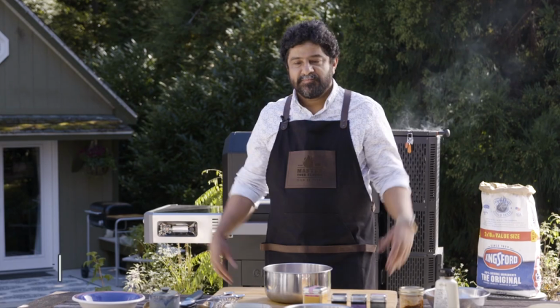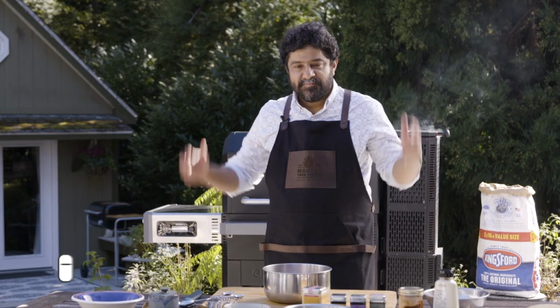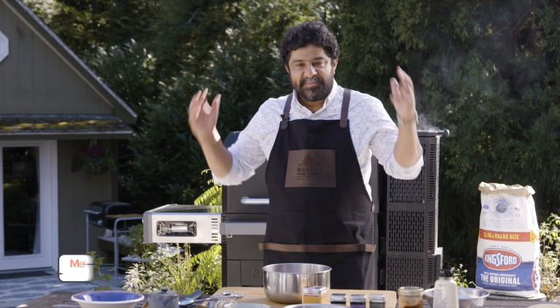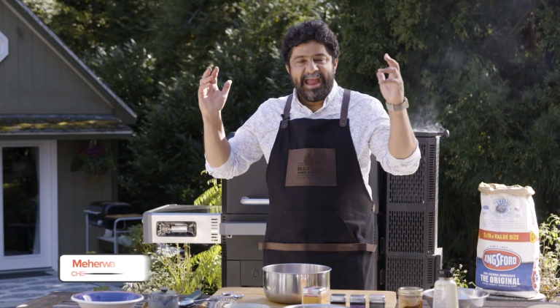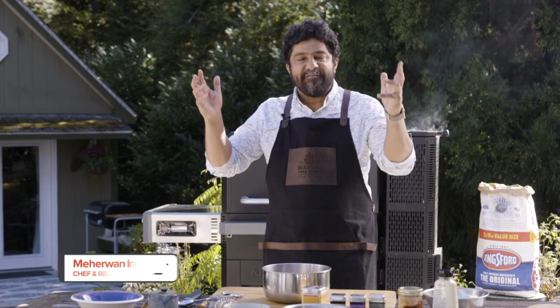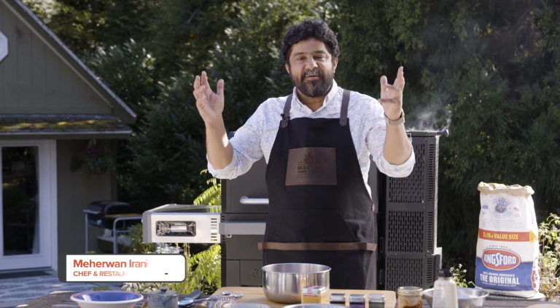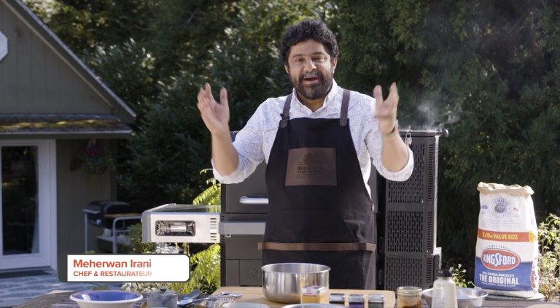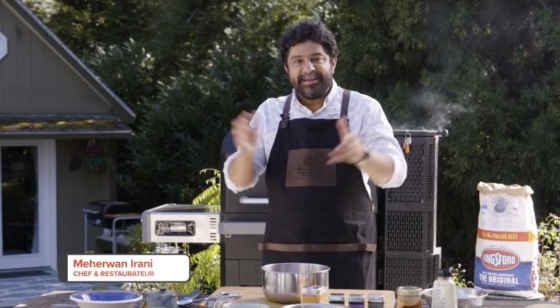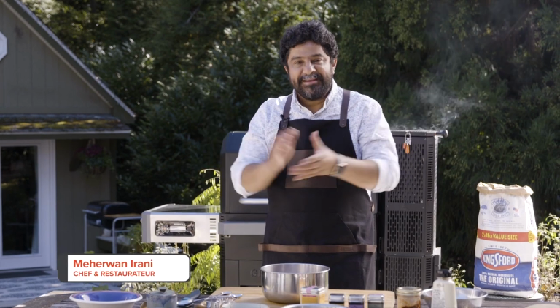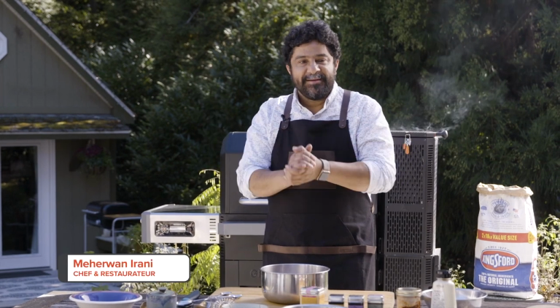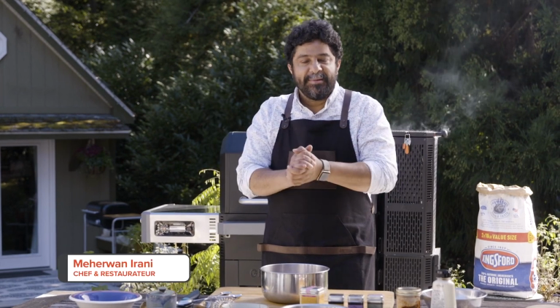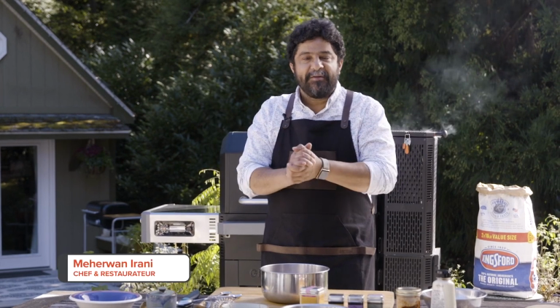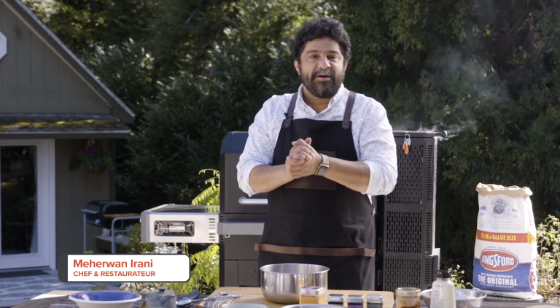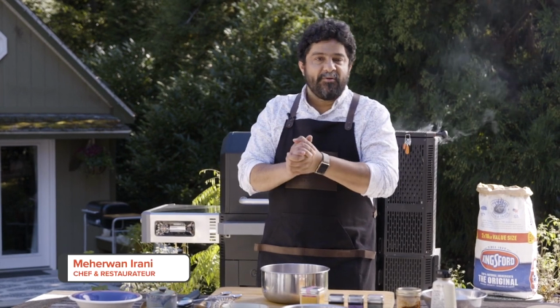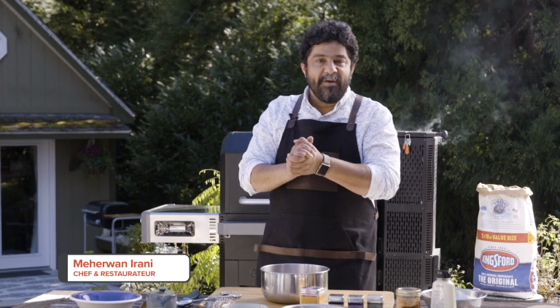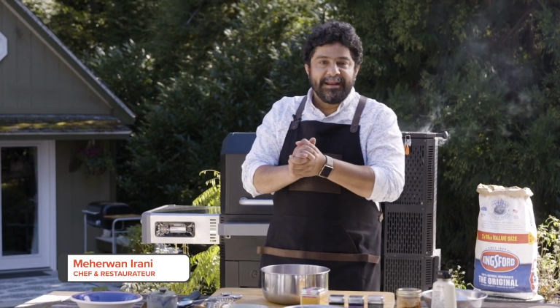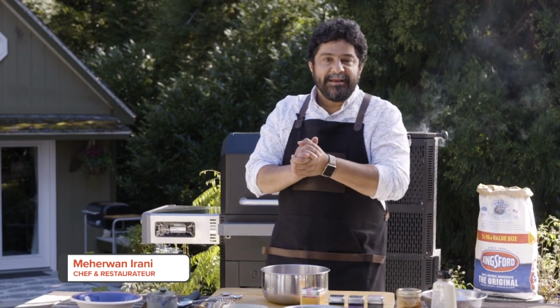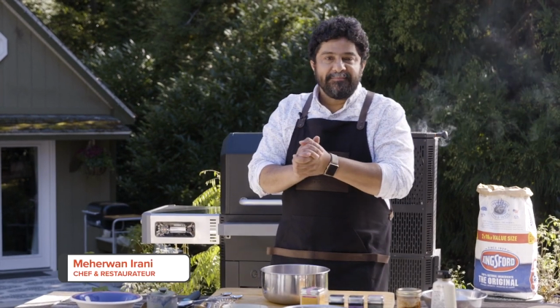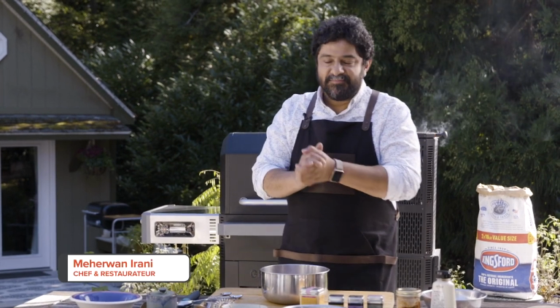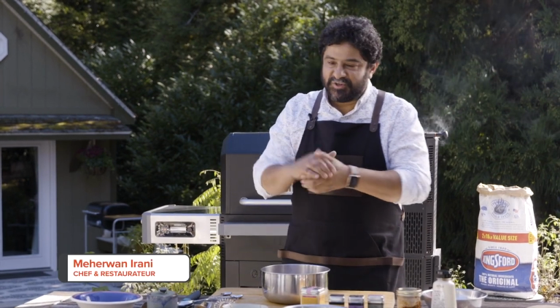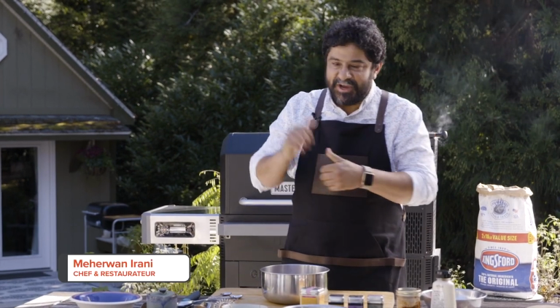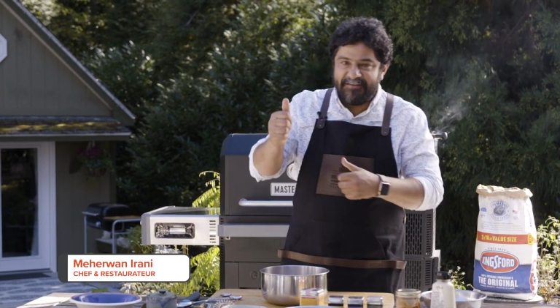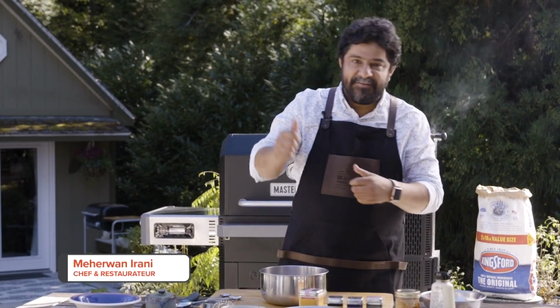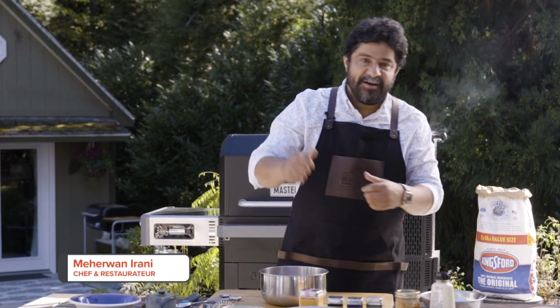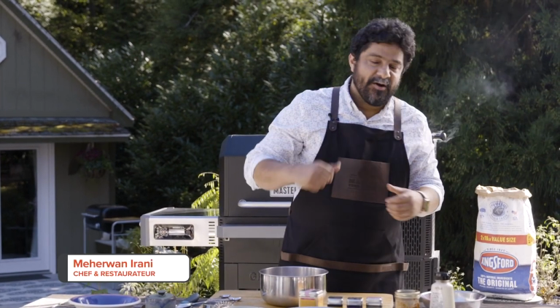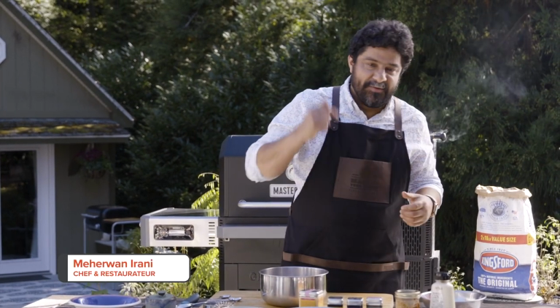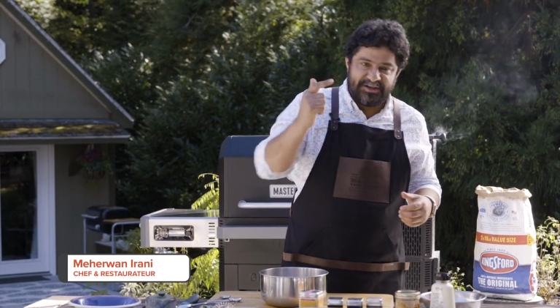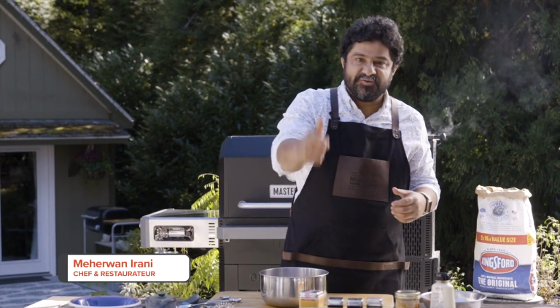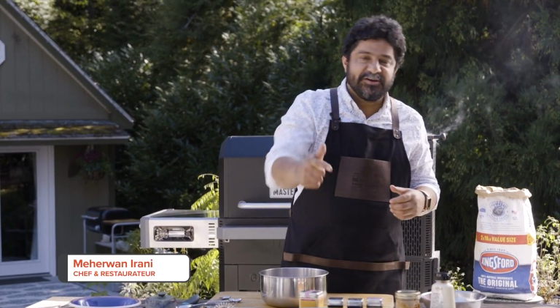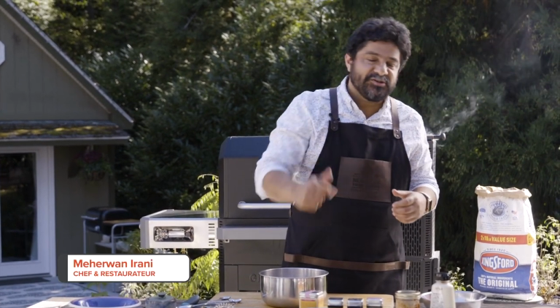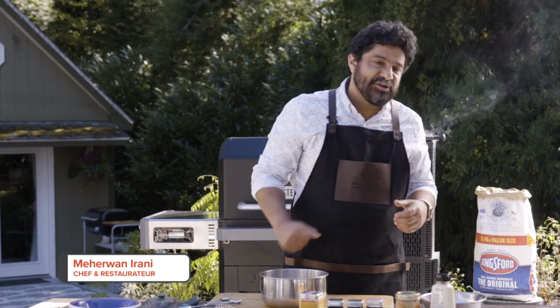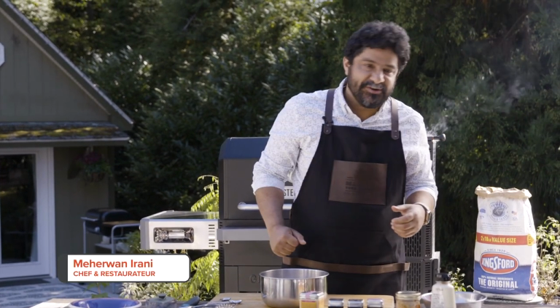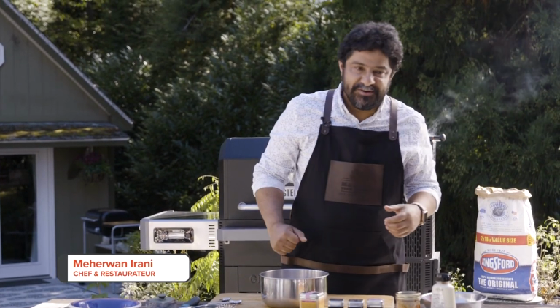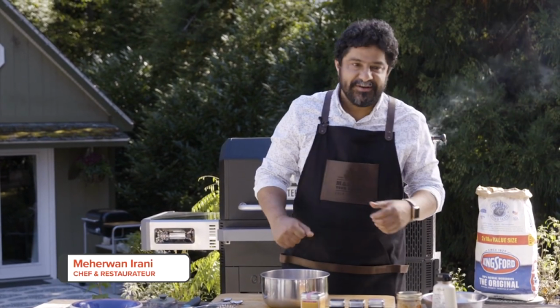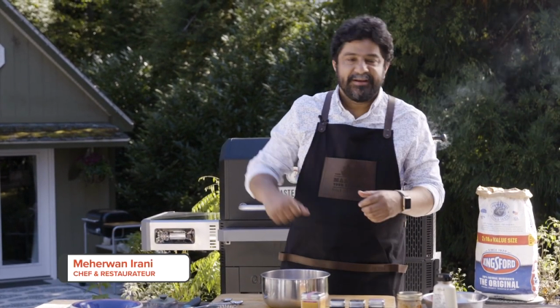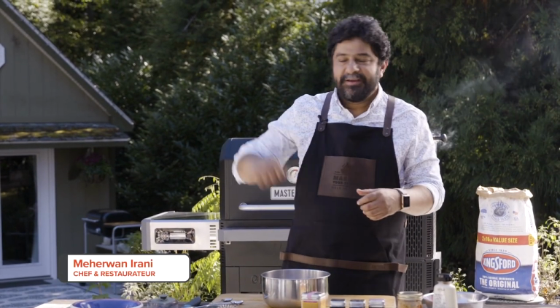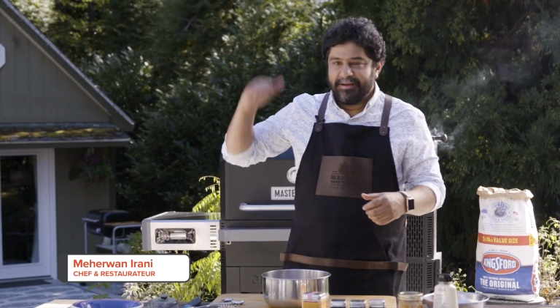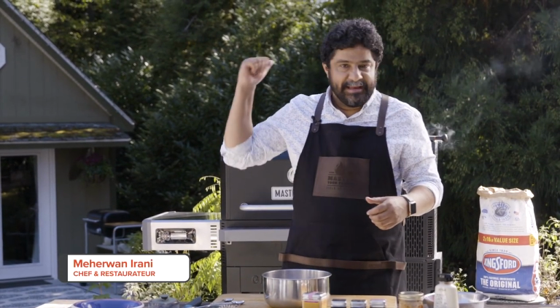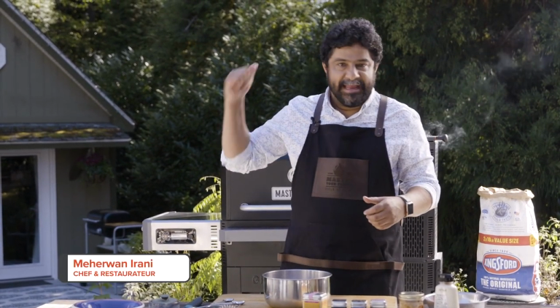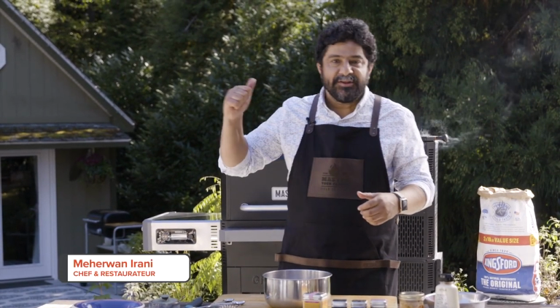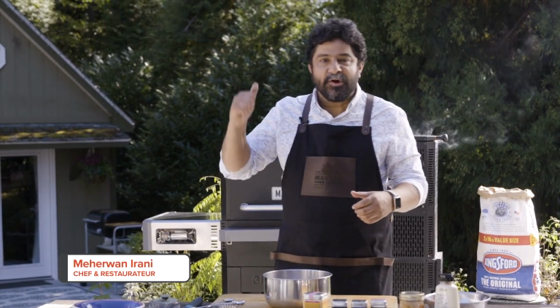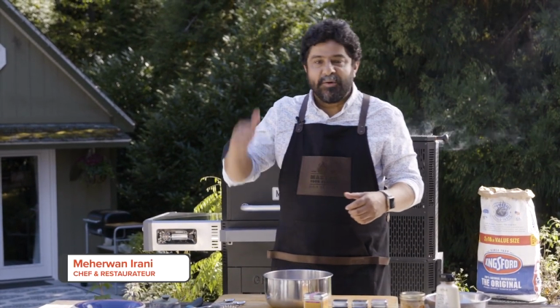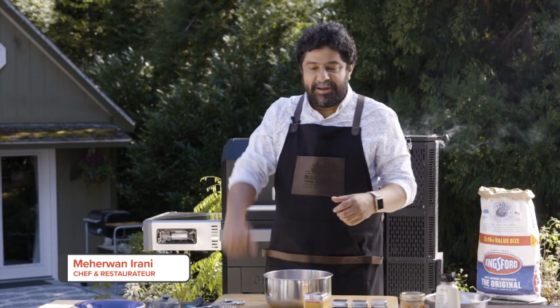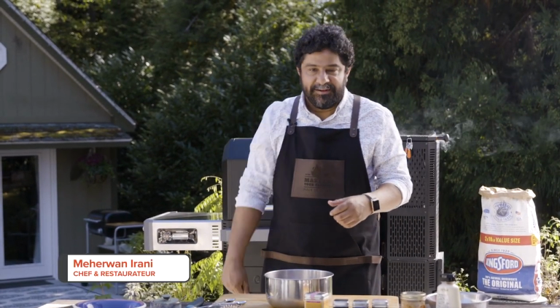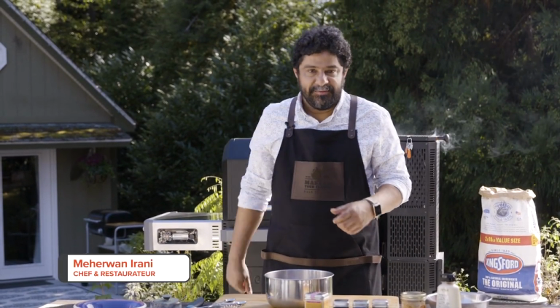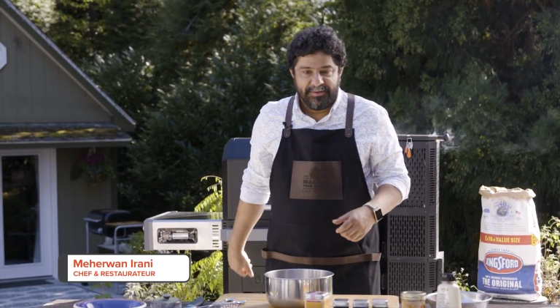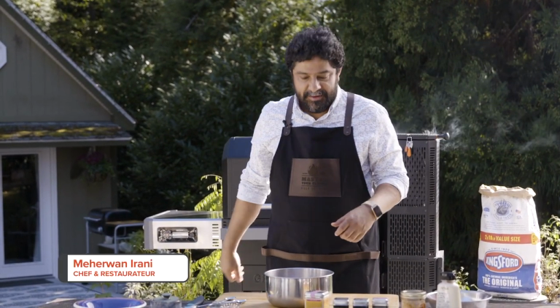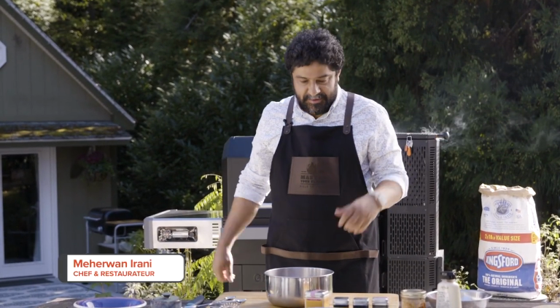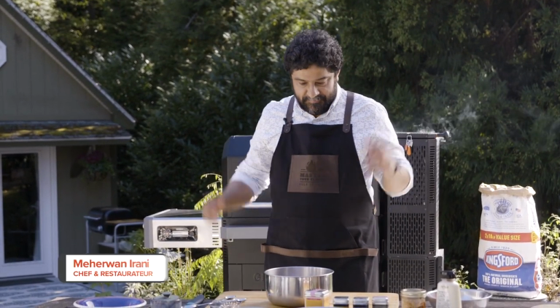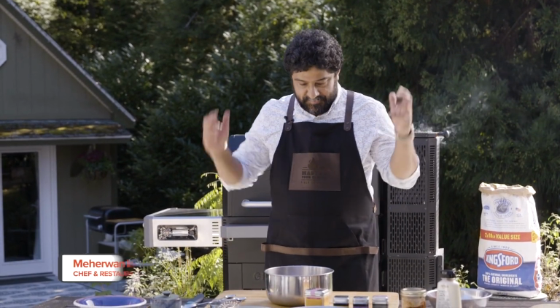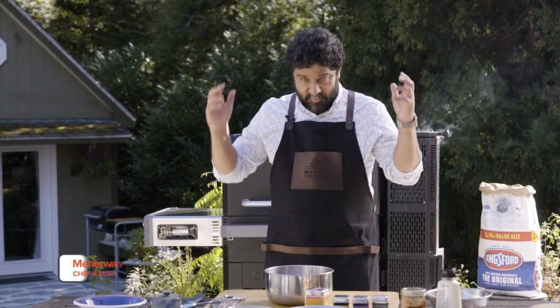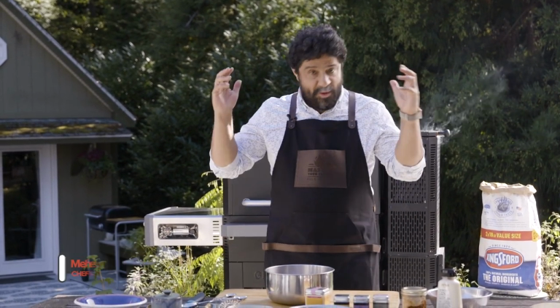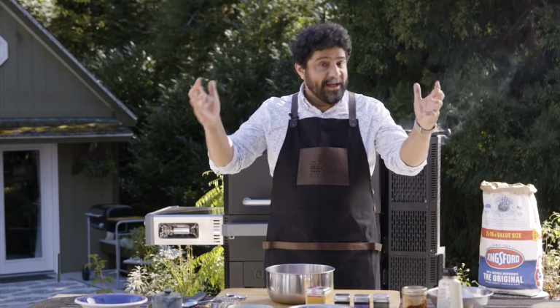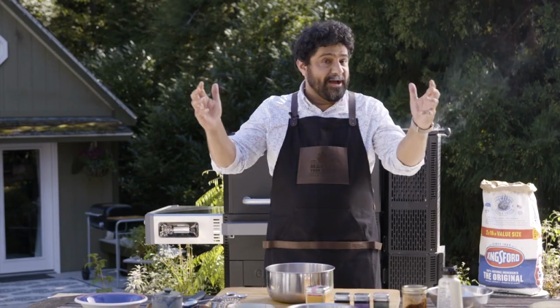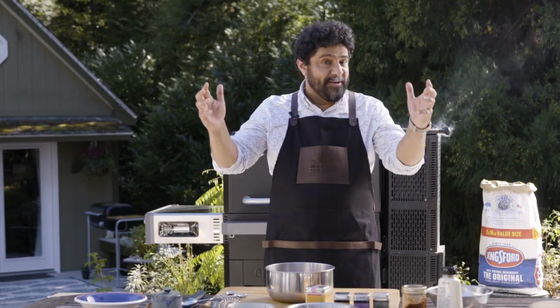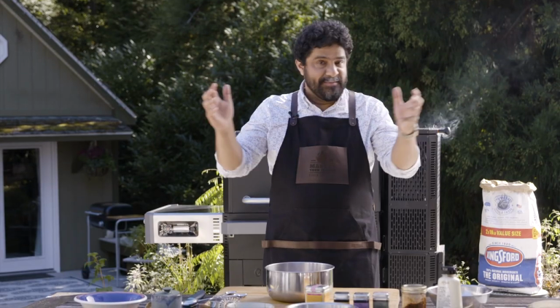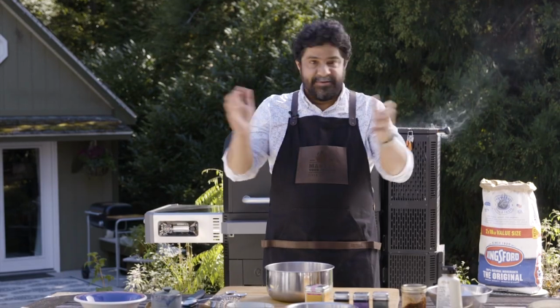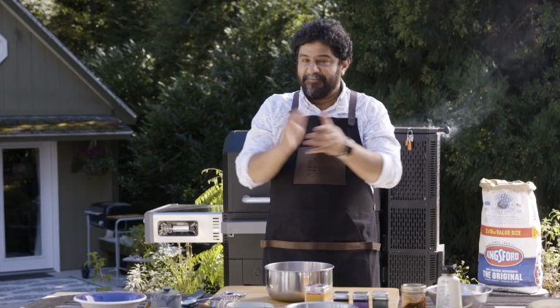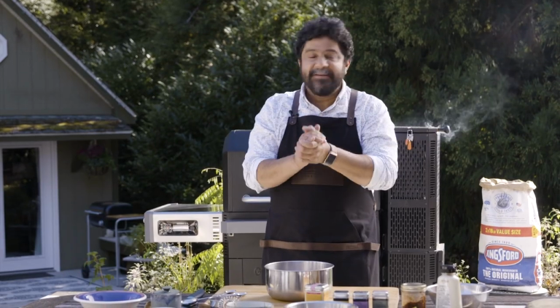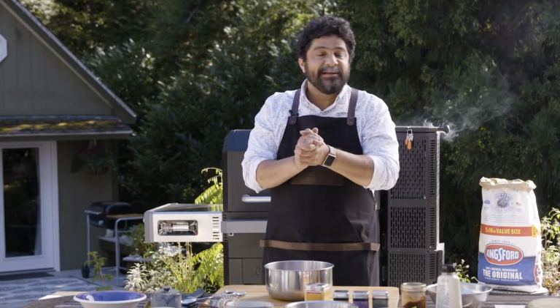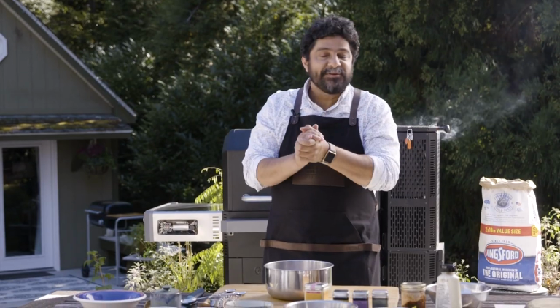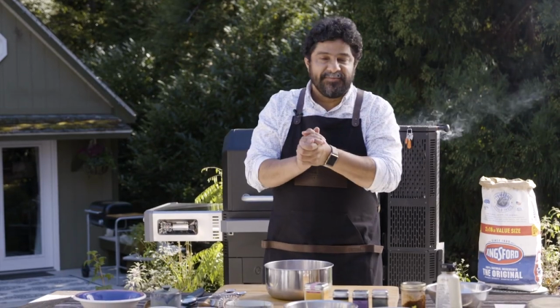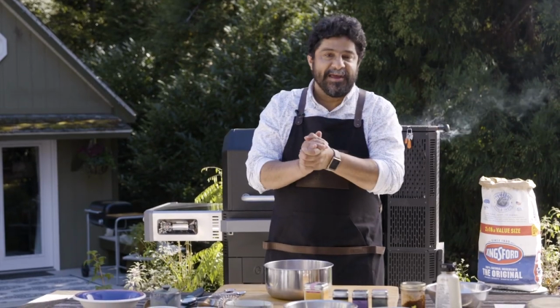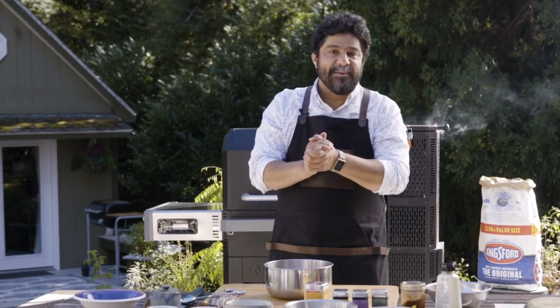Hey everybody, I'm Maribandarani, chef, restaurateur, king of the grill — welcome to Field to Flame.